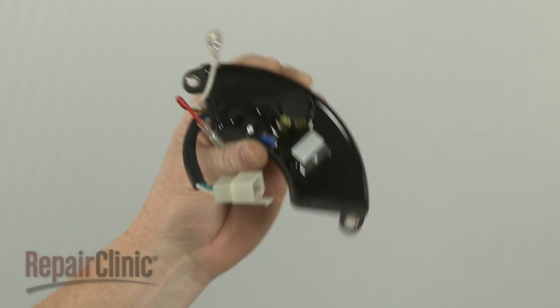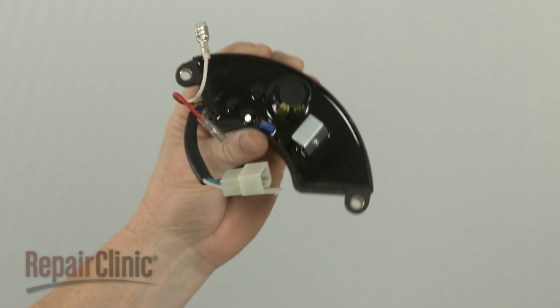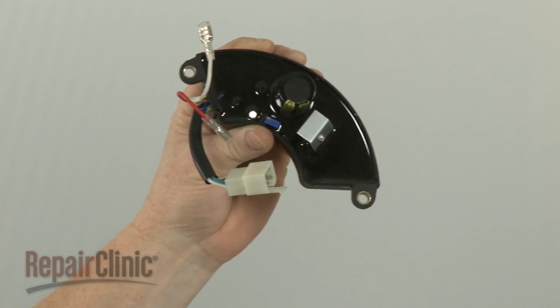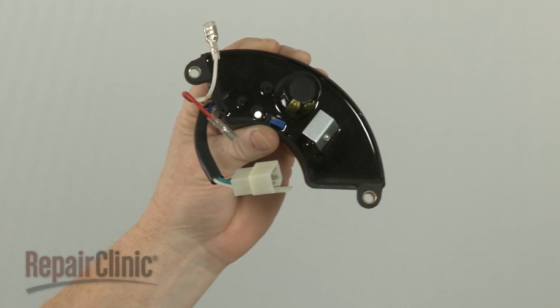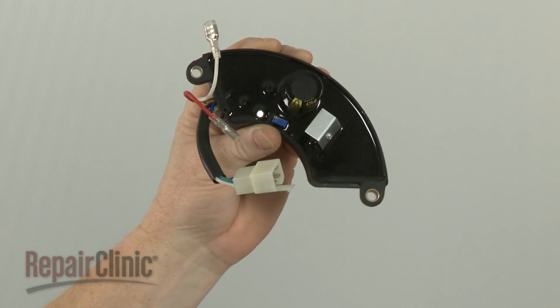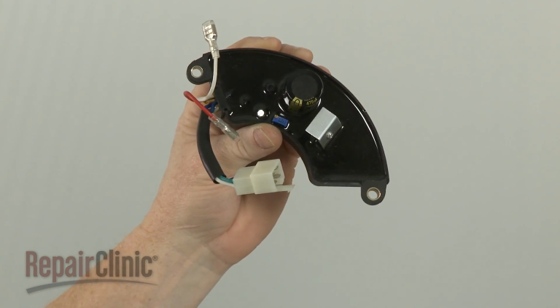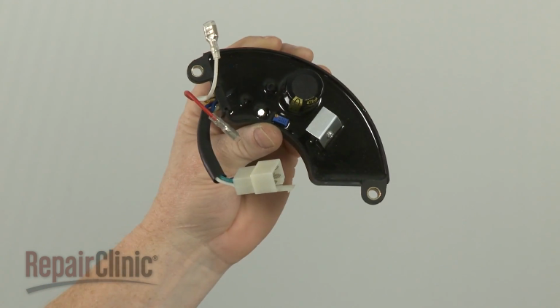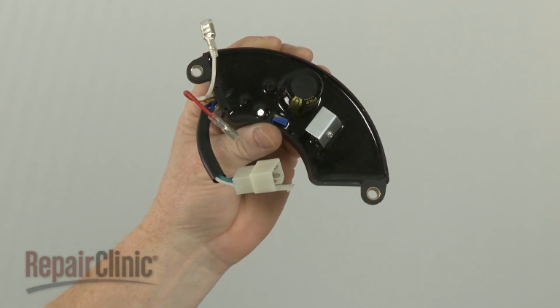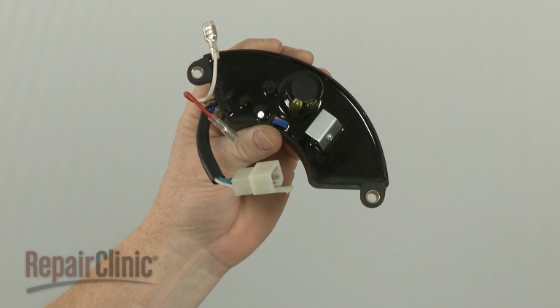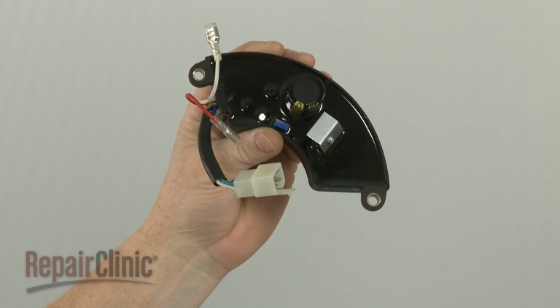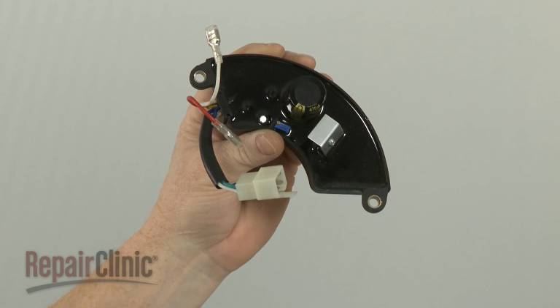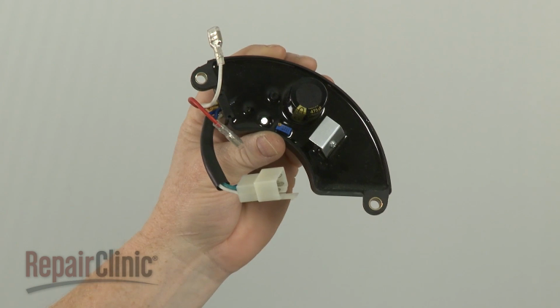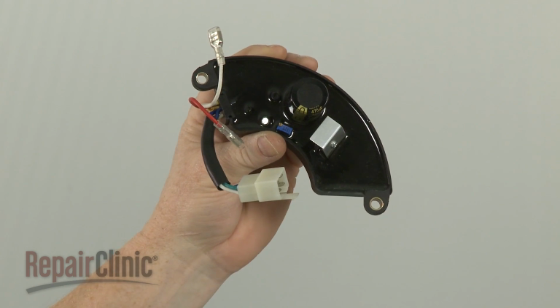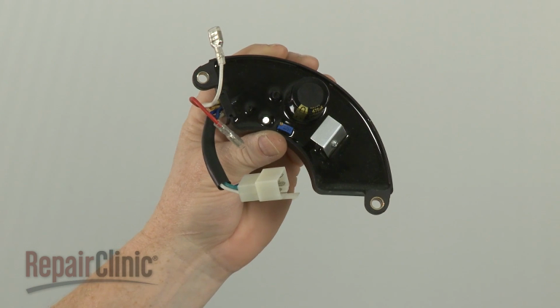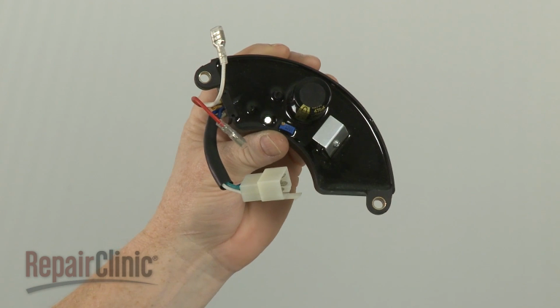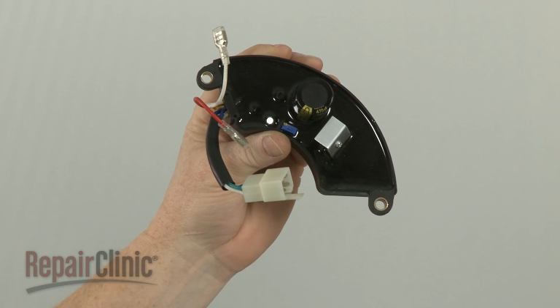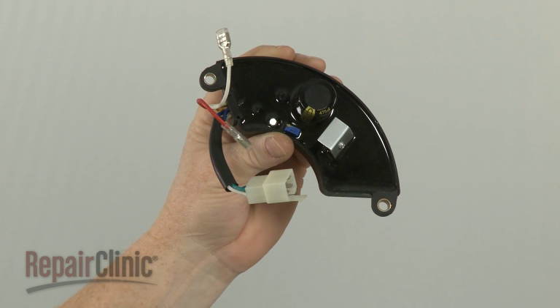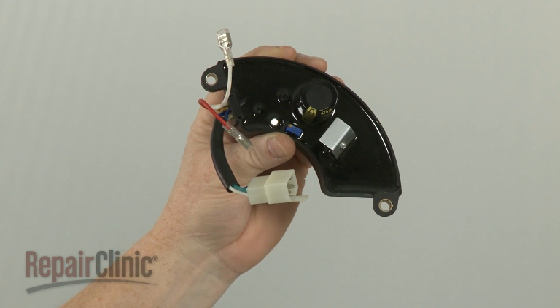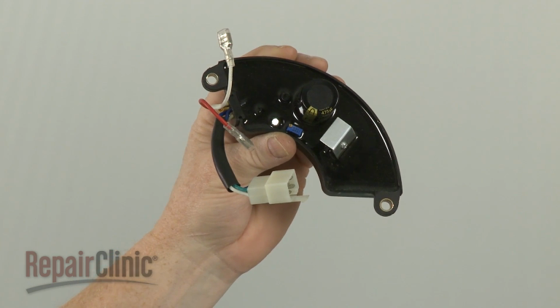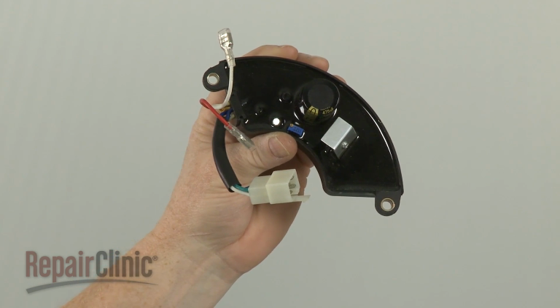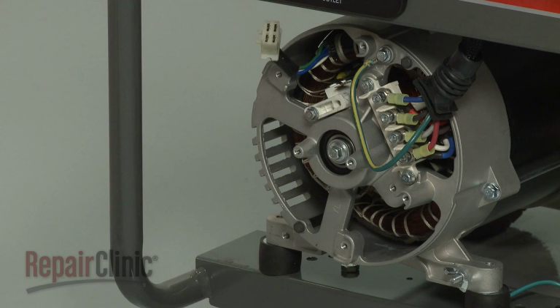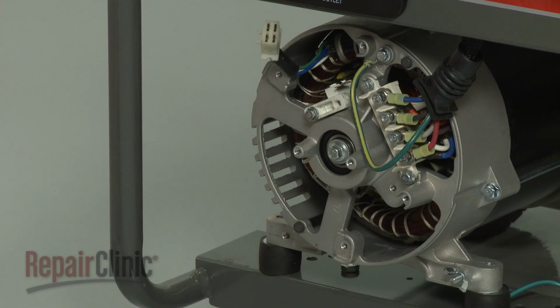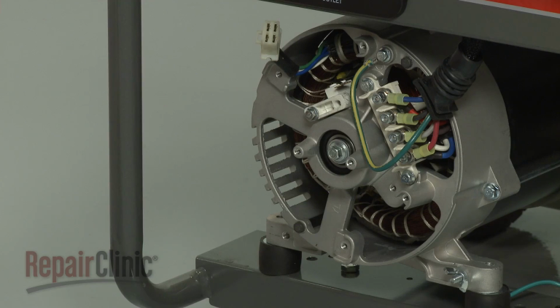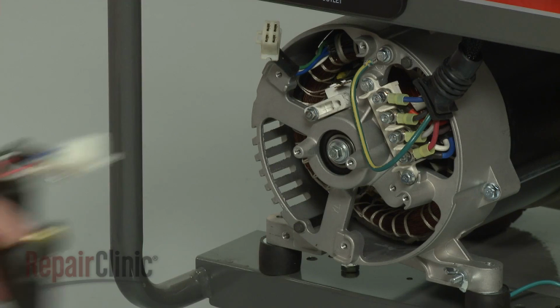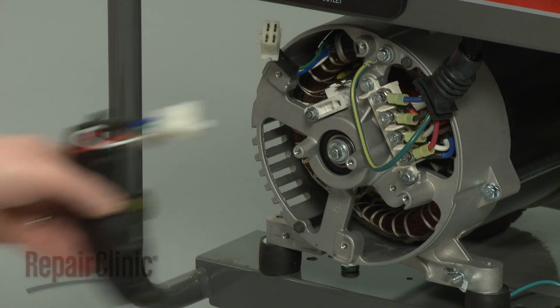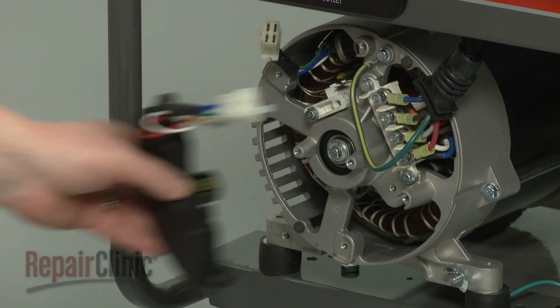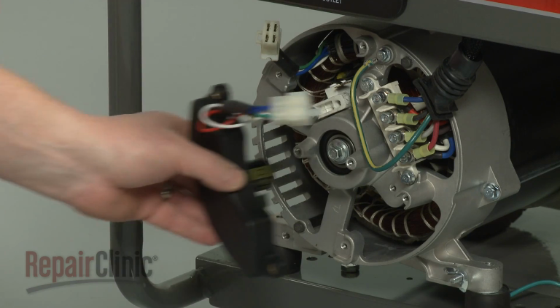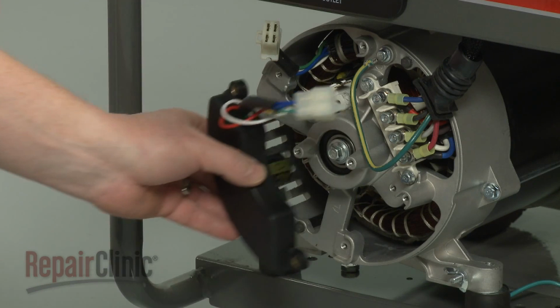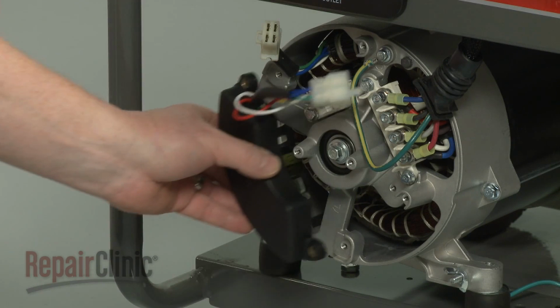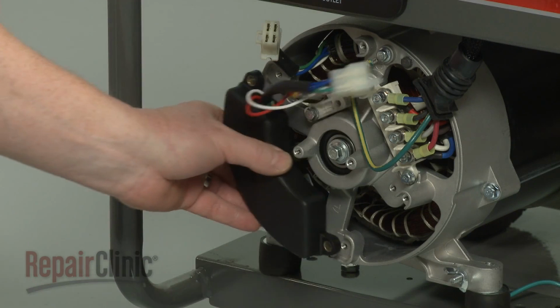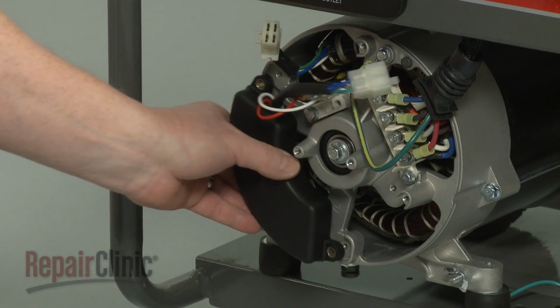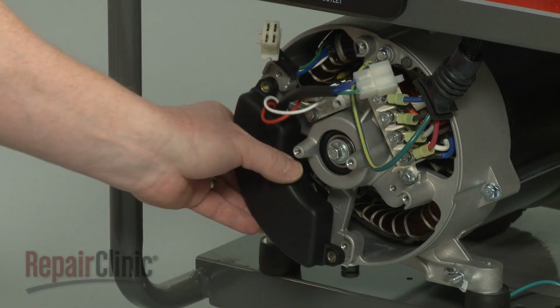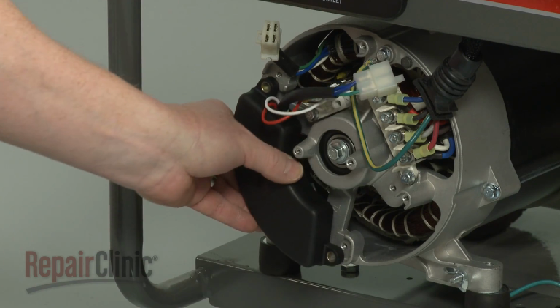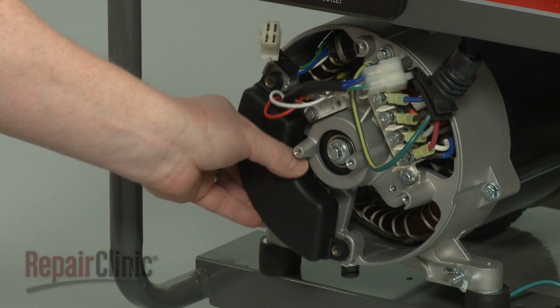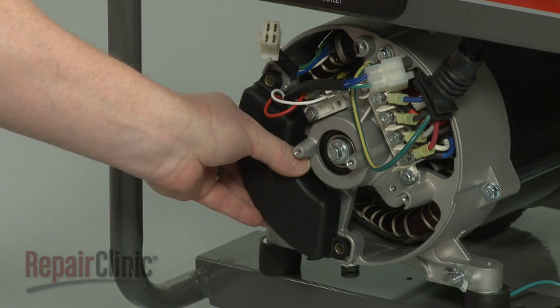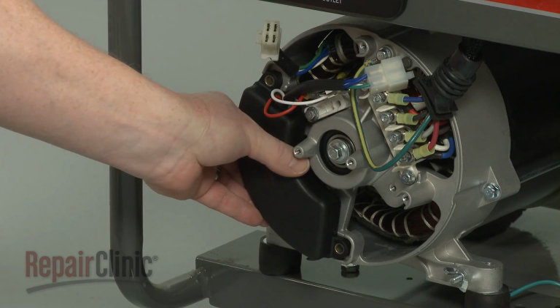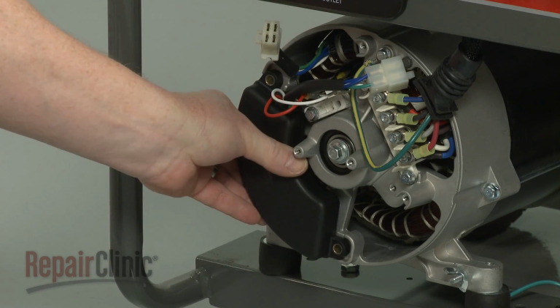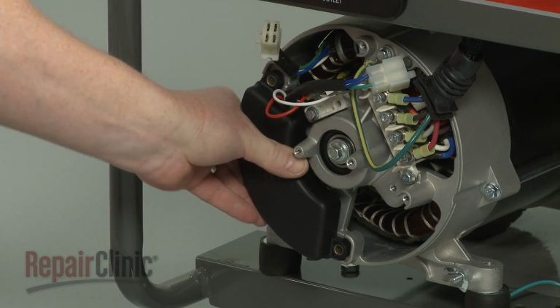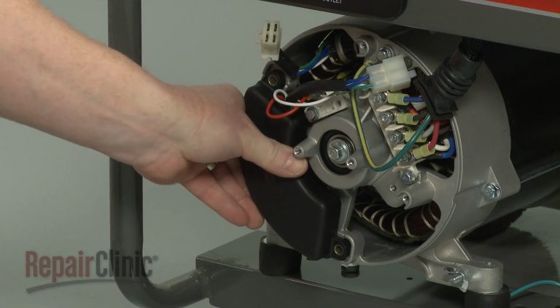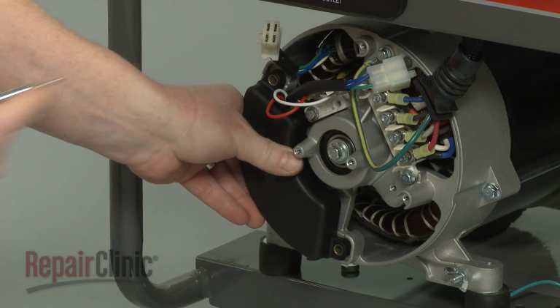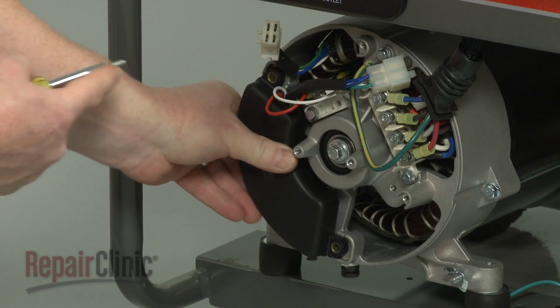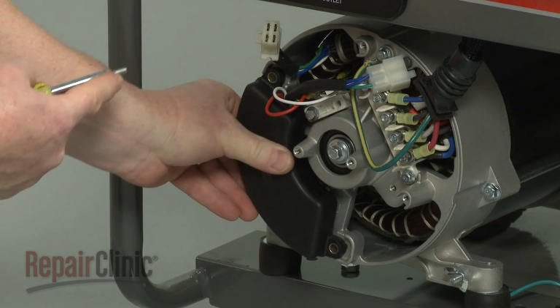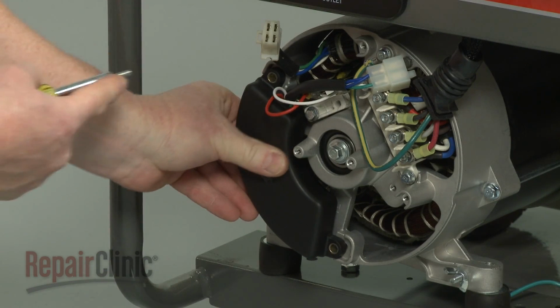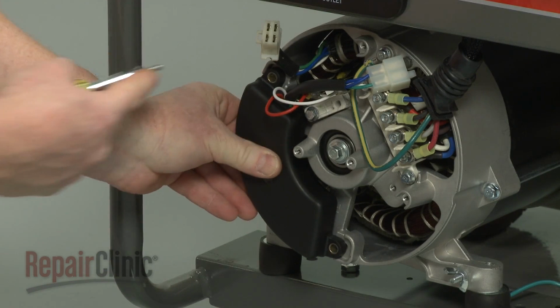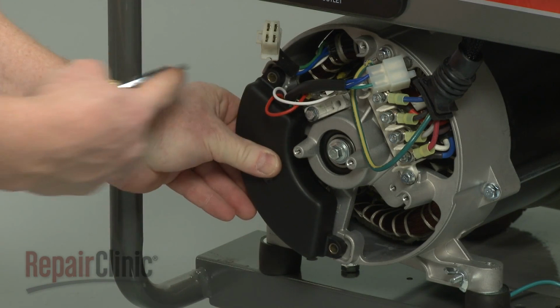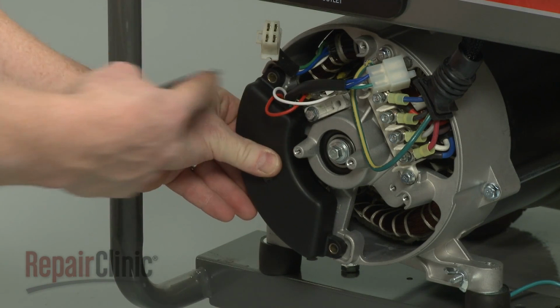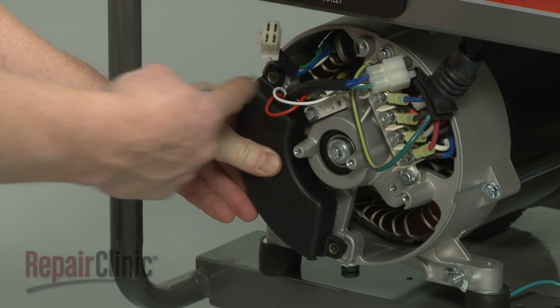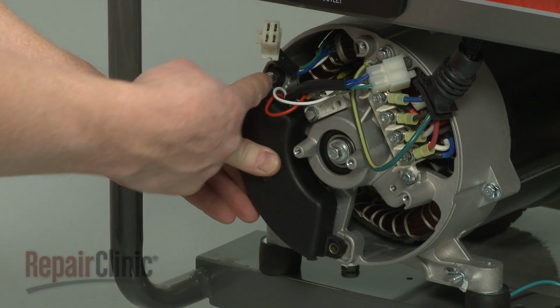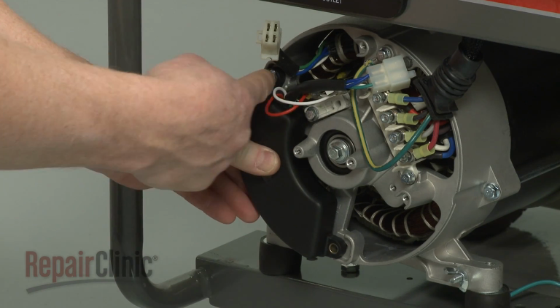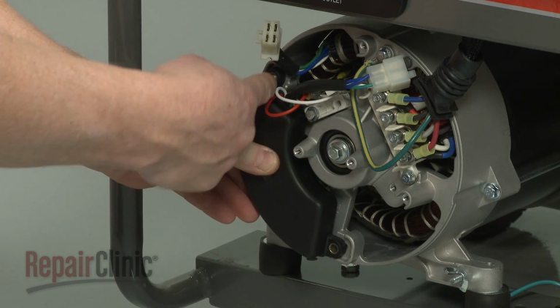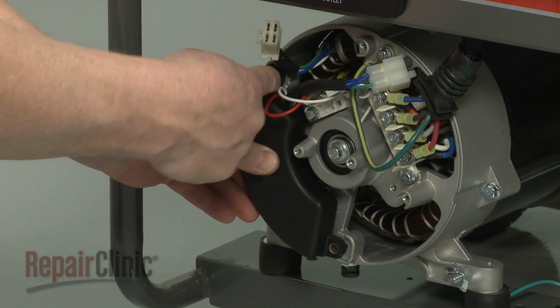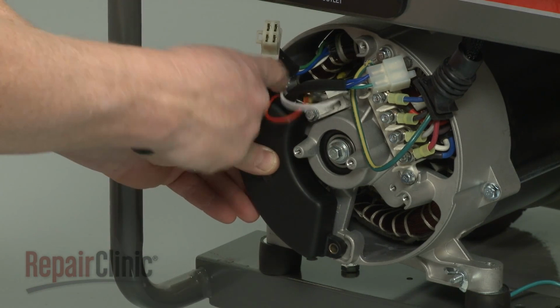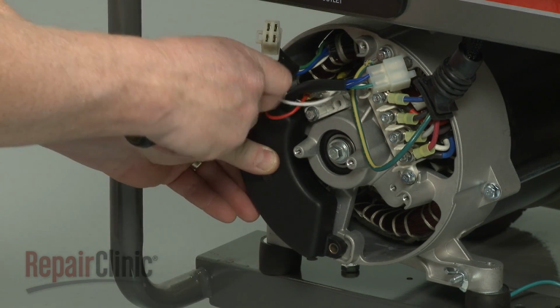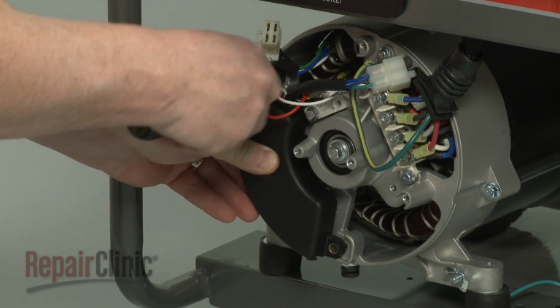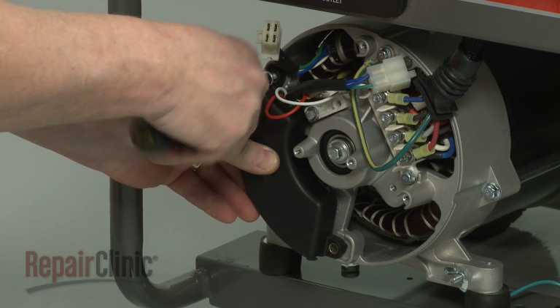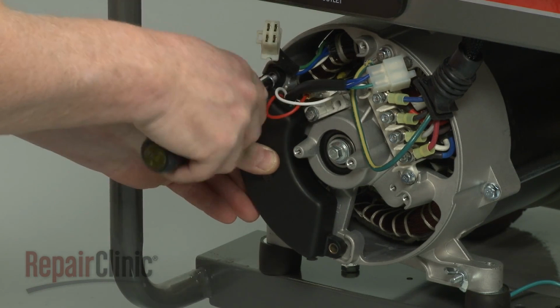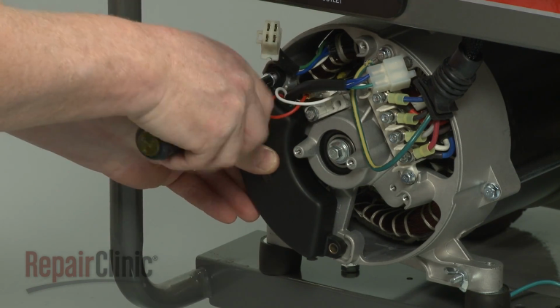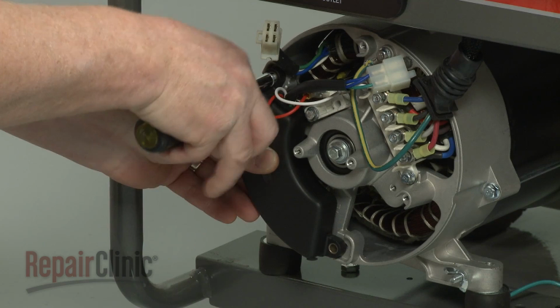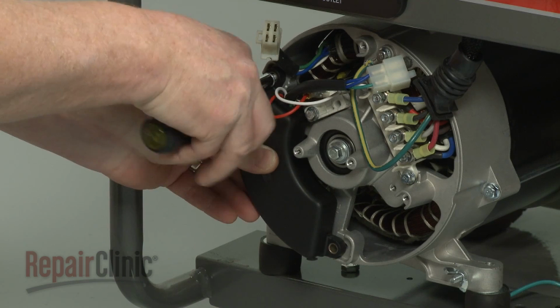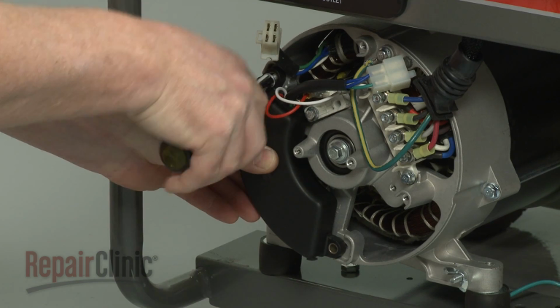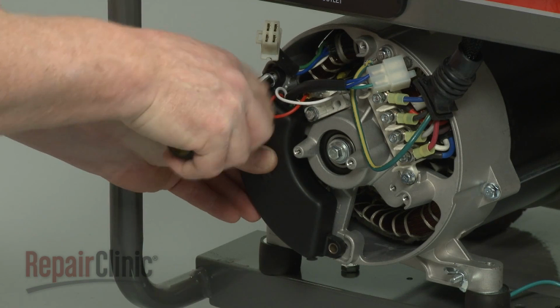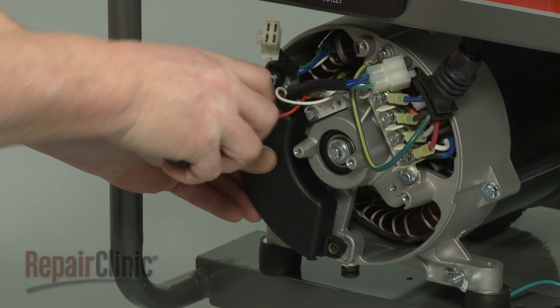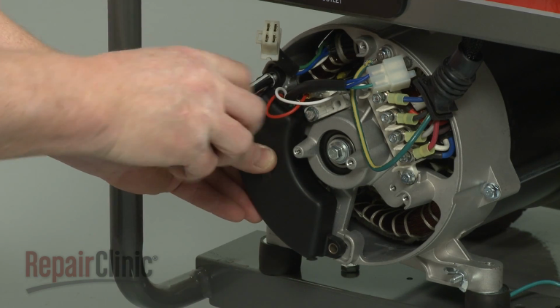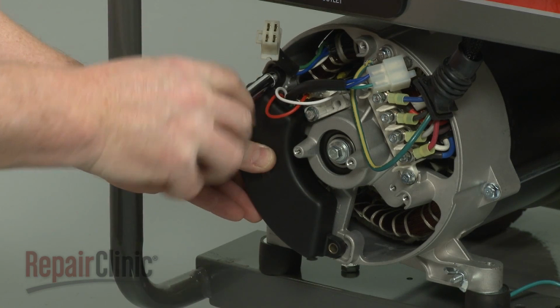Now remove the mounting screws securing the voltage regulator and pull the old regulator free. Install the new voltage regulator by aligning it on the alternator housing, then secure it with the mounting screws.